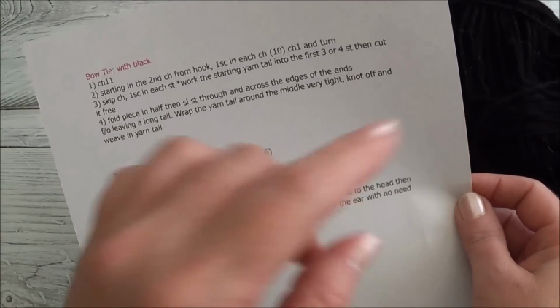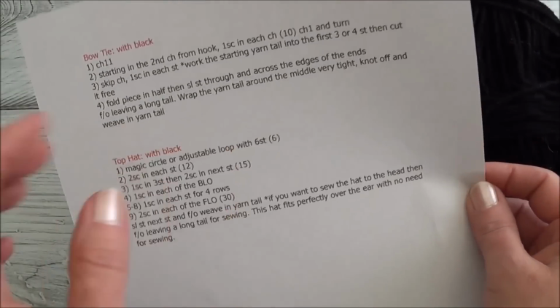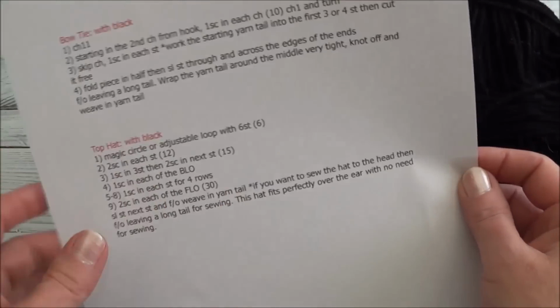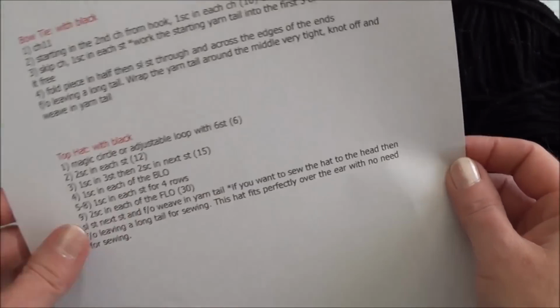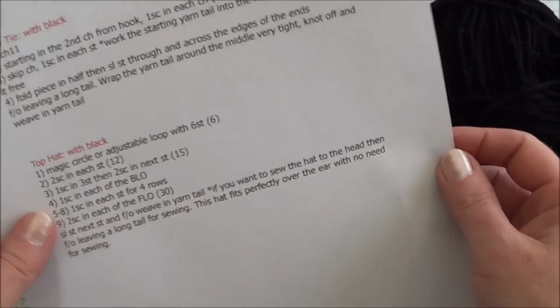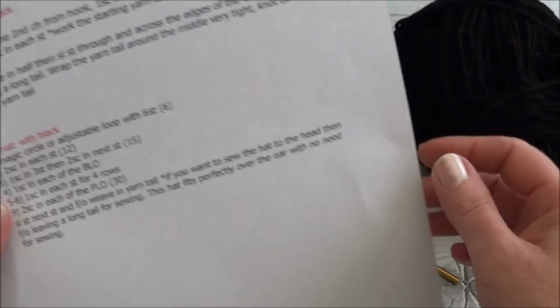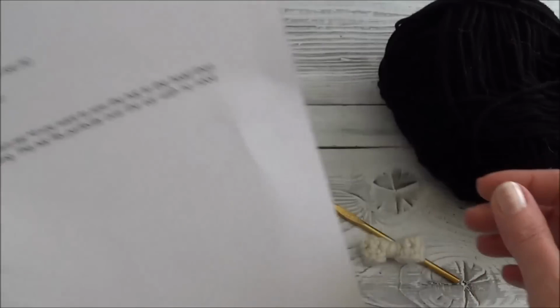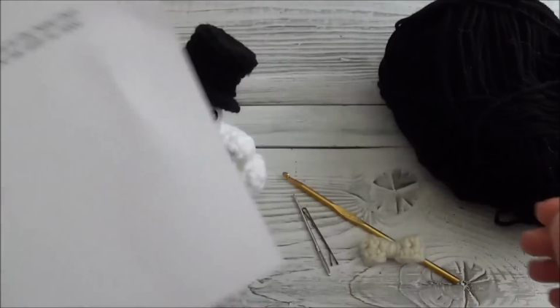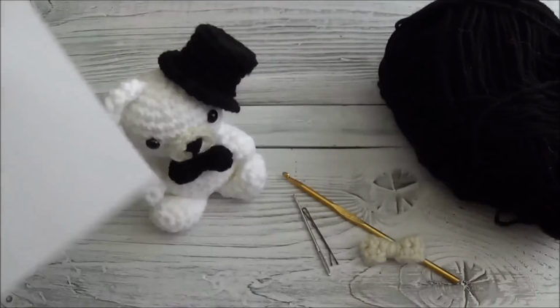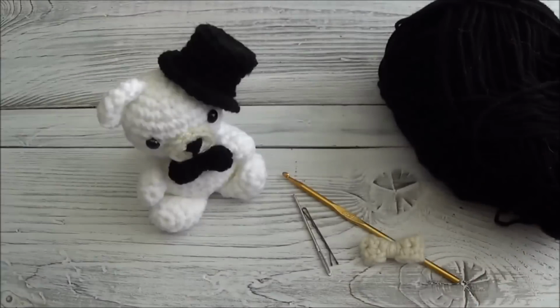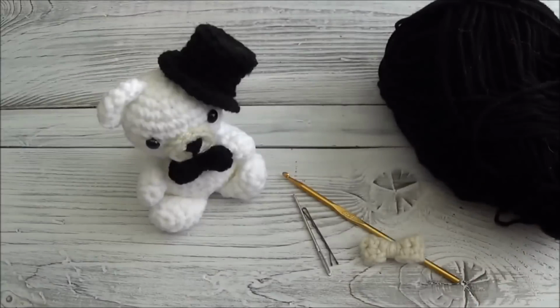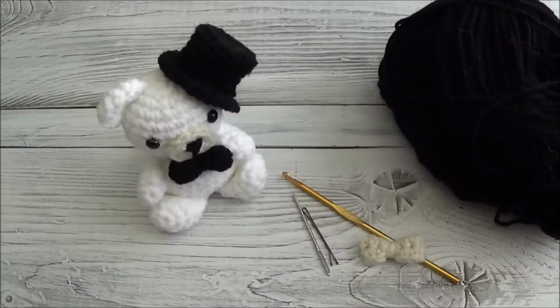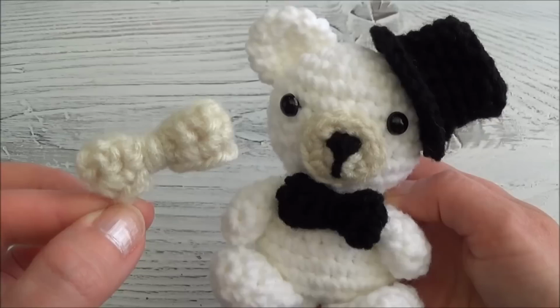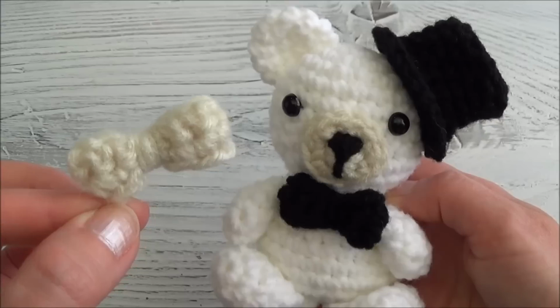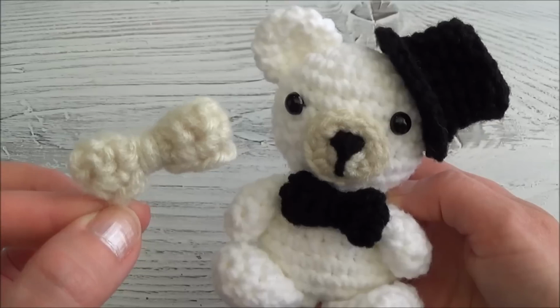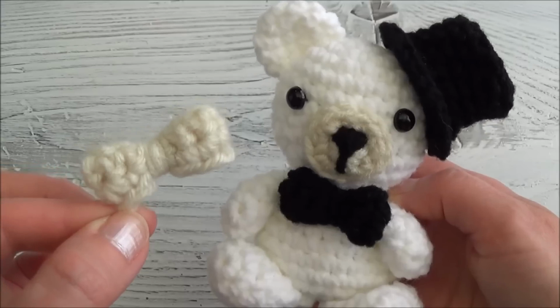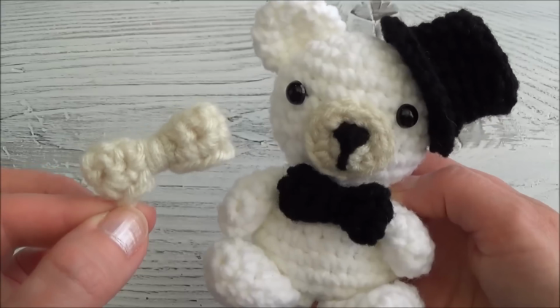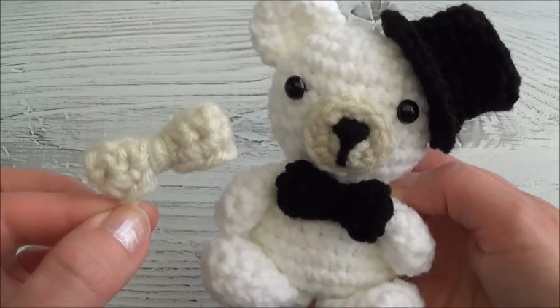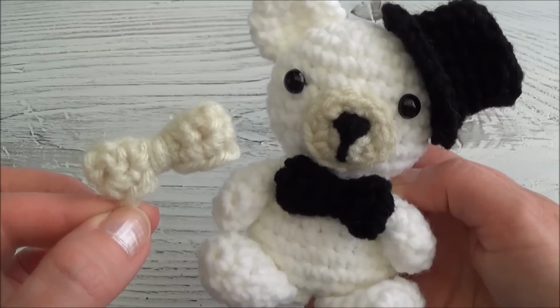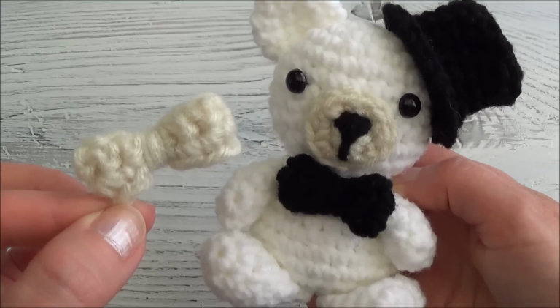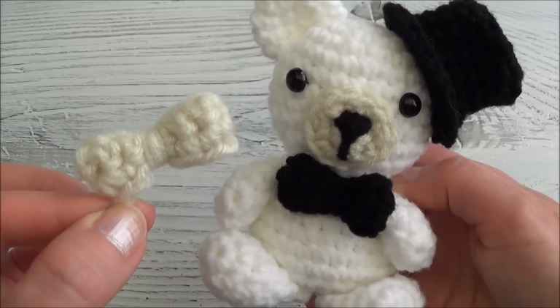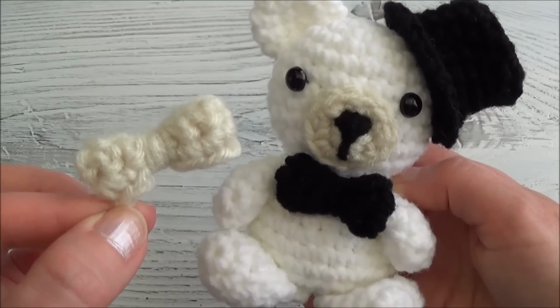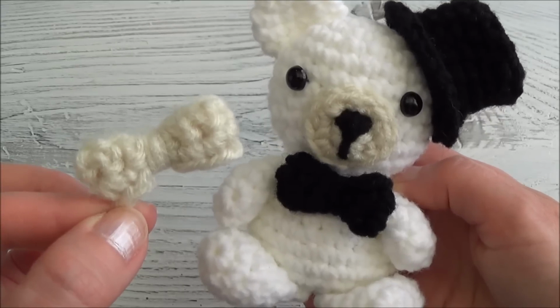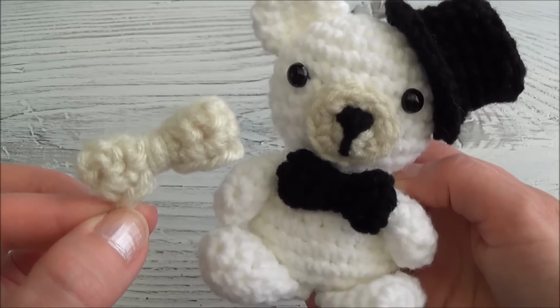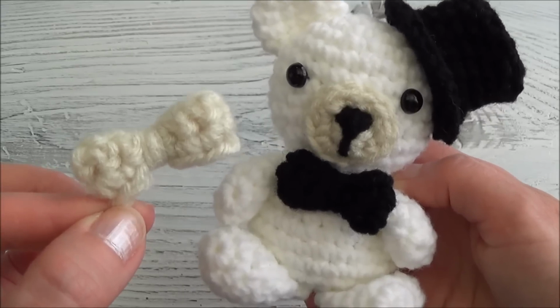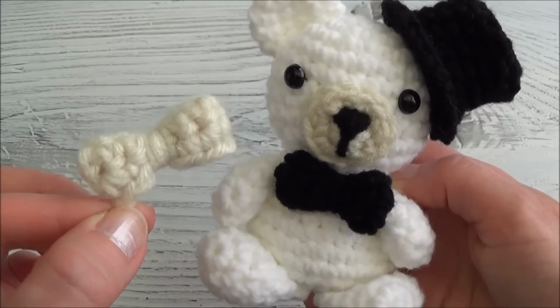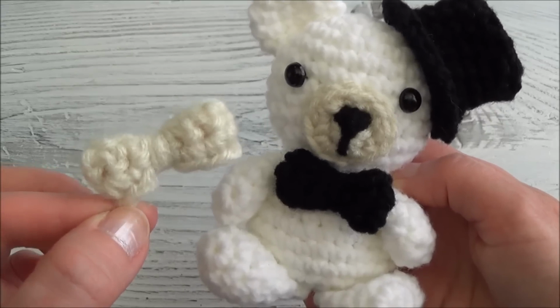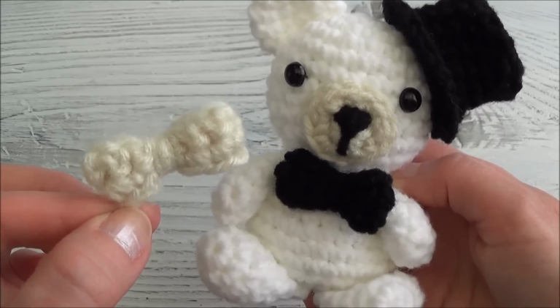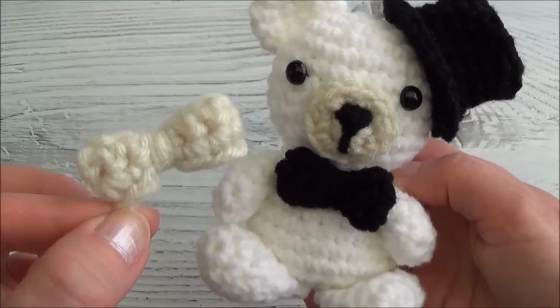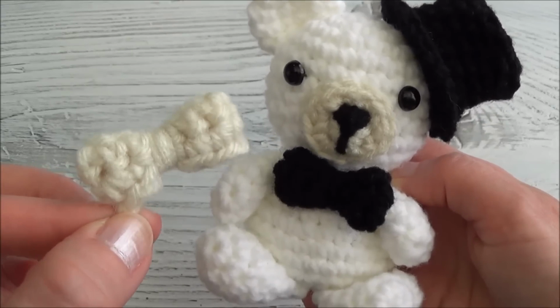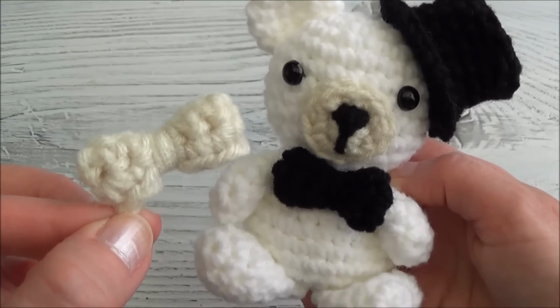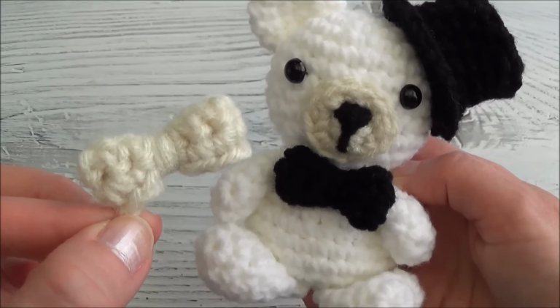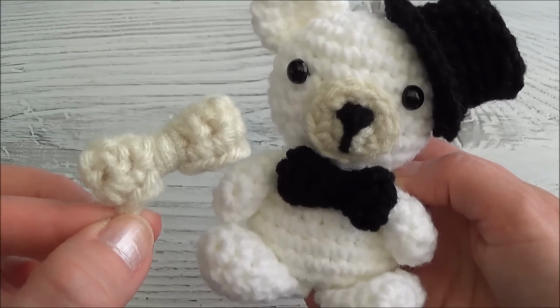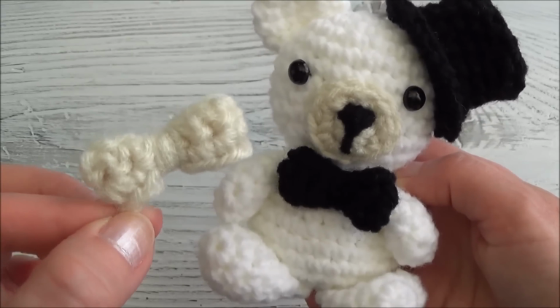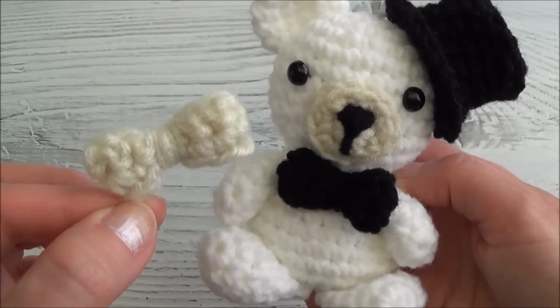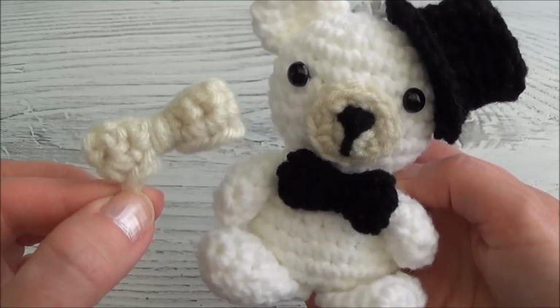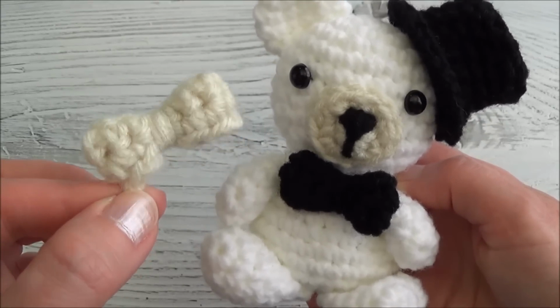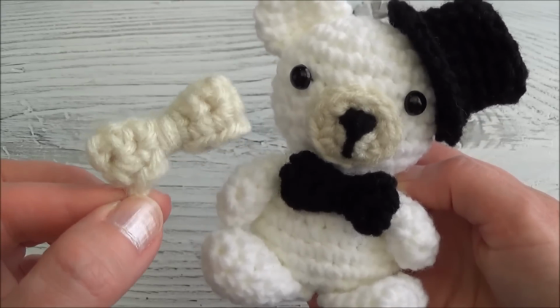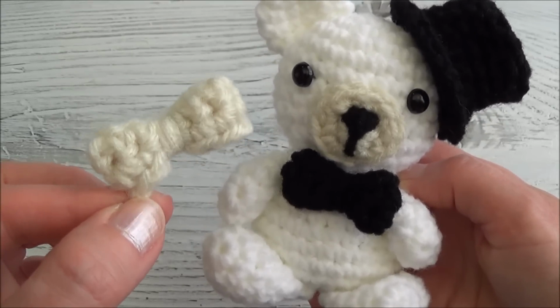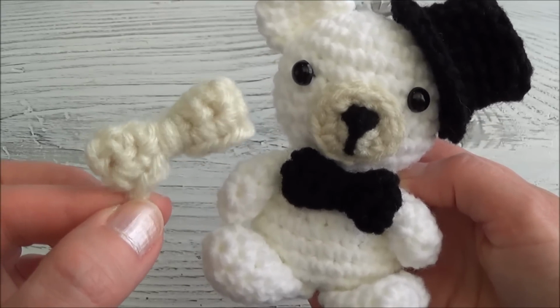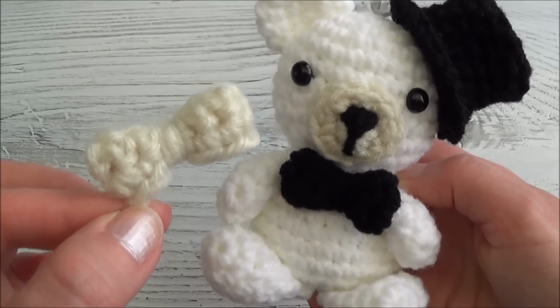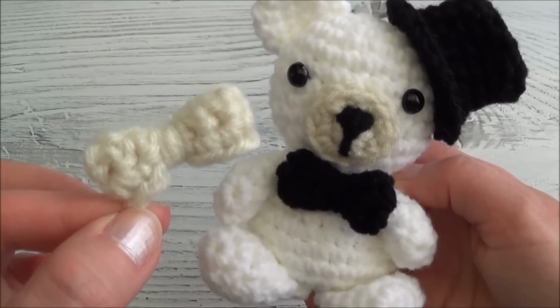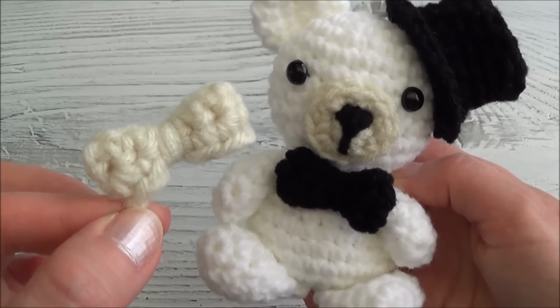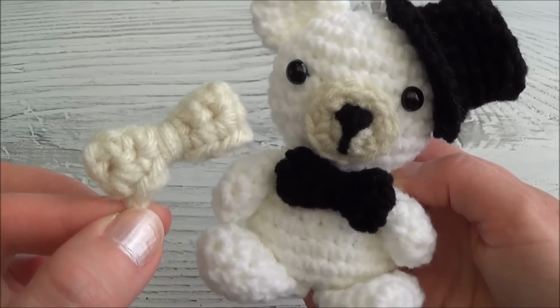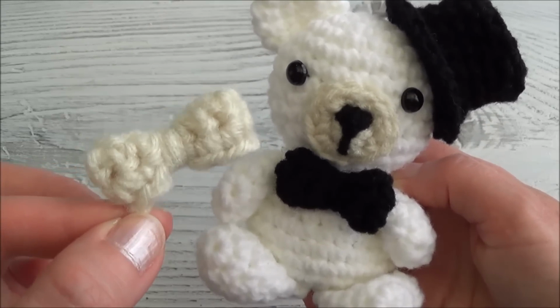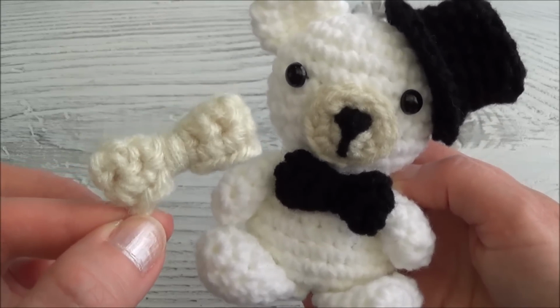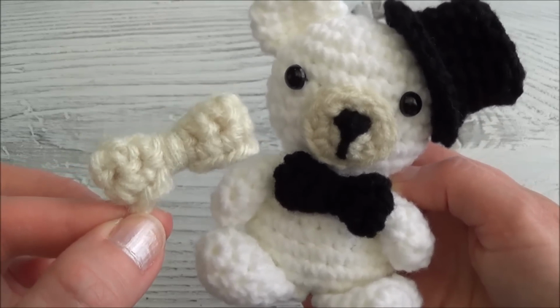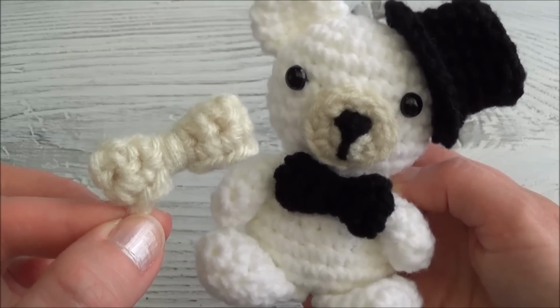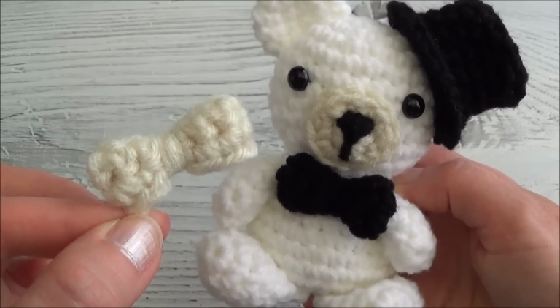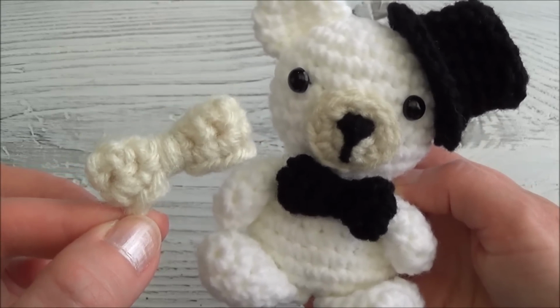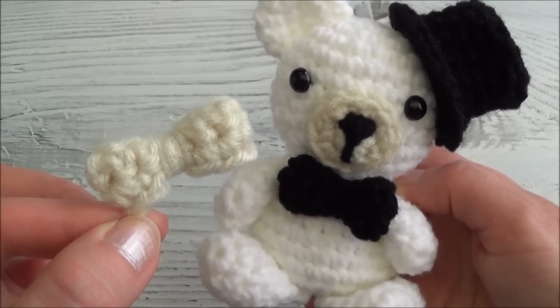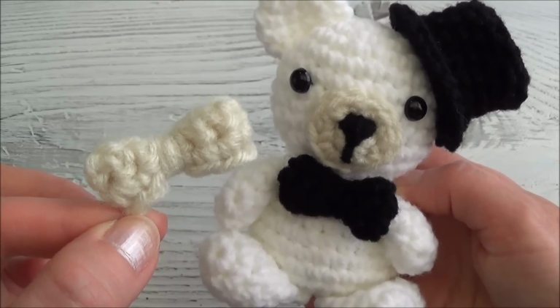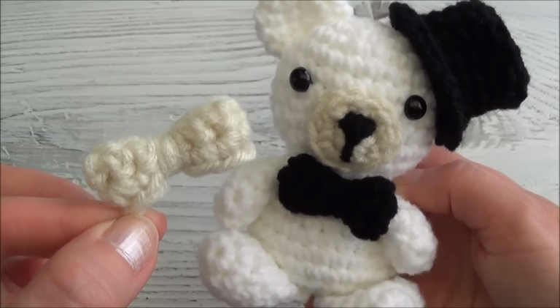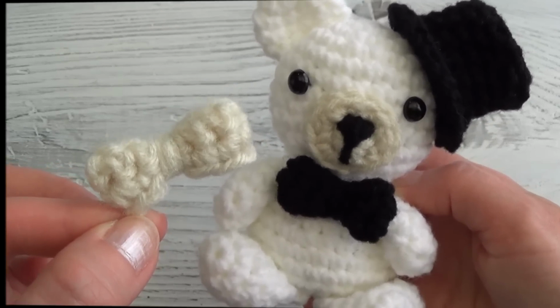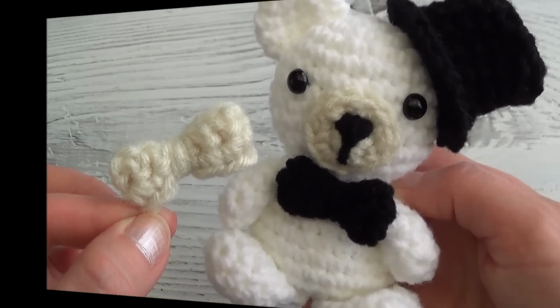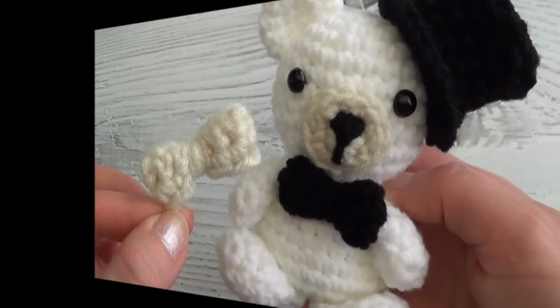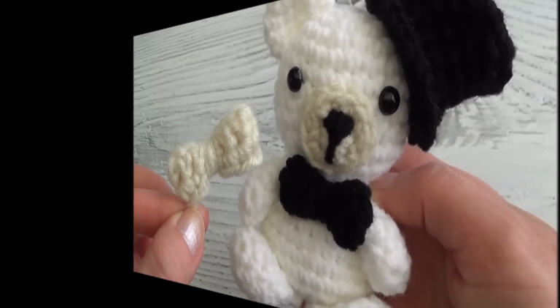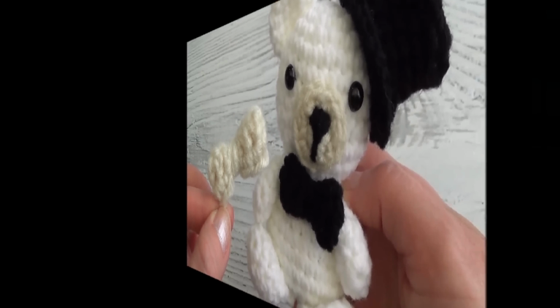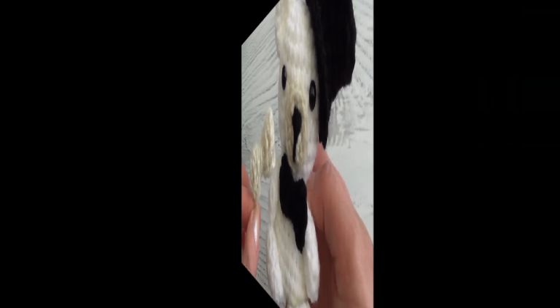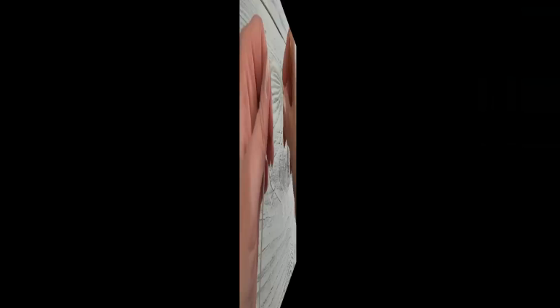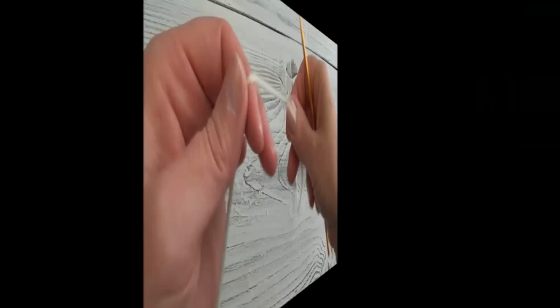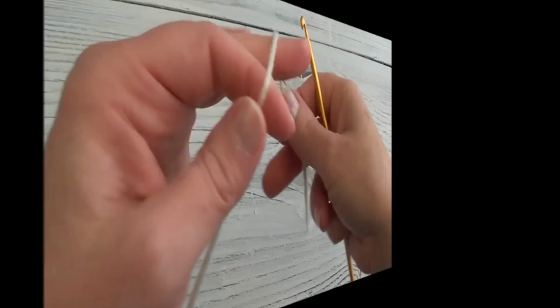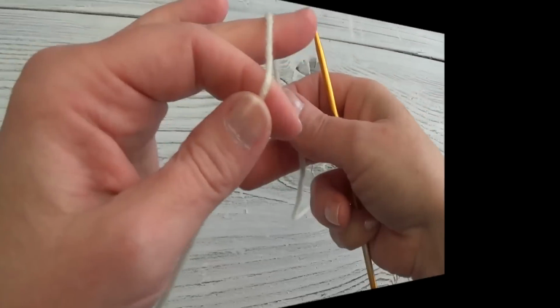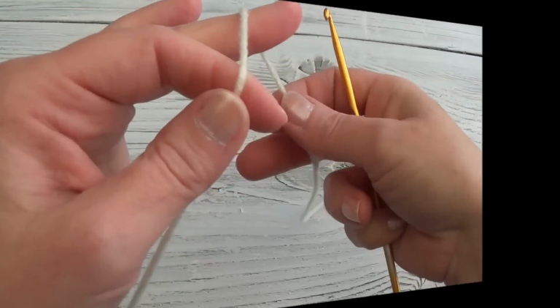If you don't need help with the crocheted rows, there is a free written pattern that can be printed off and that link is popping up on your screen. Alright guys, grab your crochet hook and let's get started.